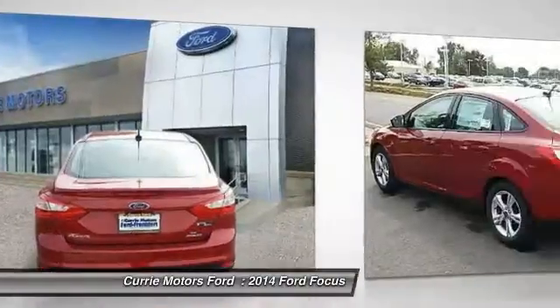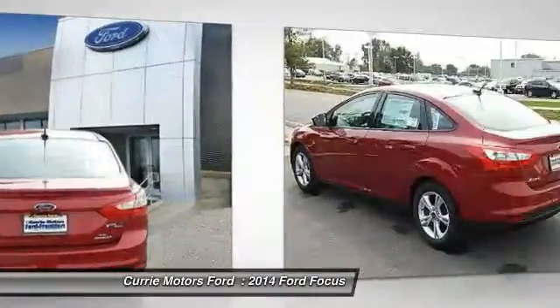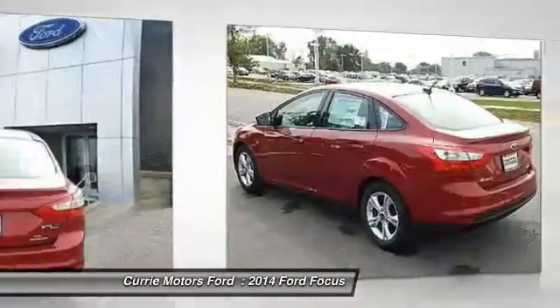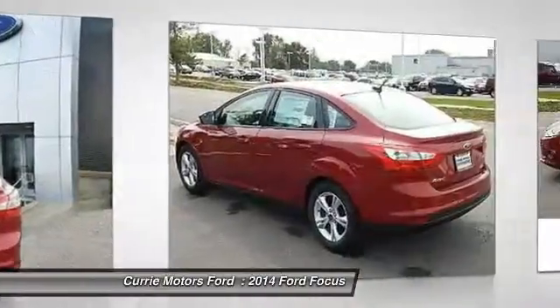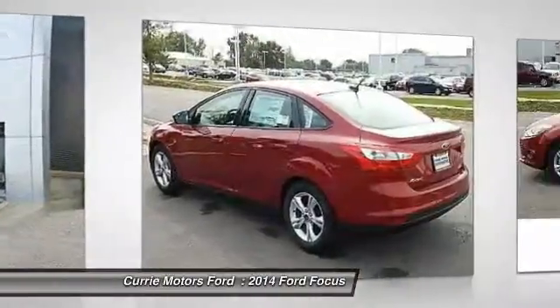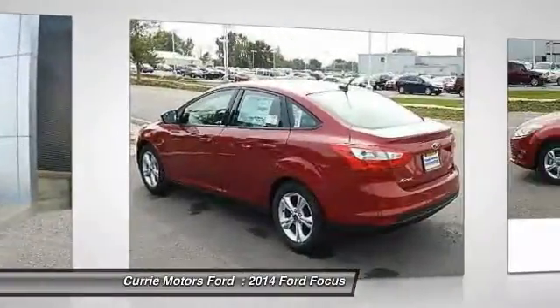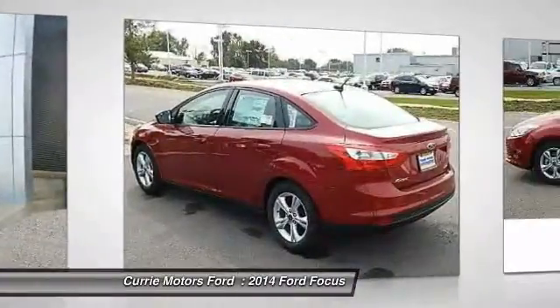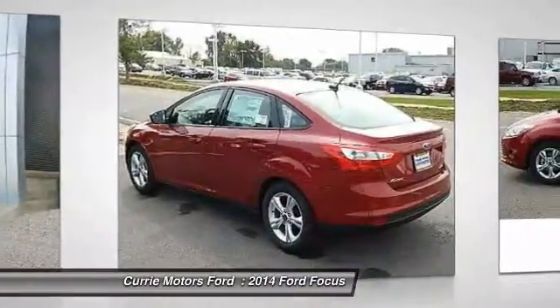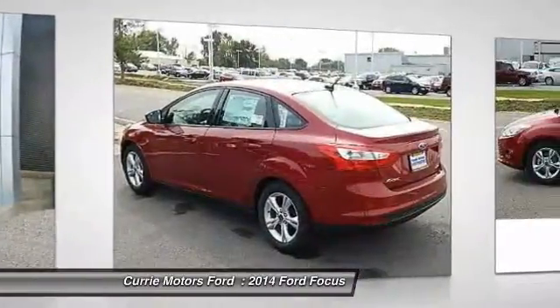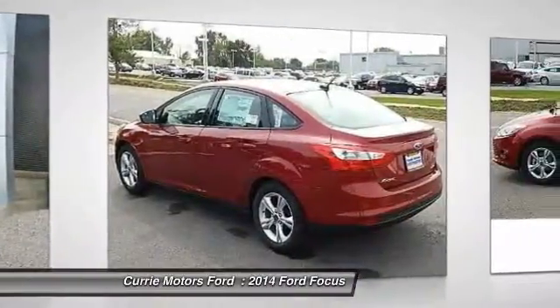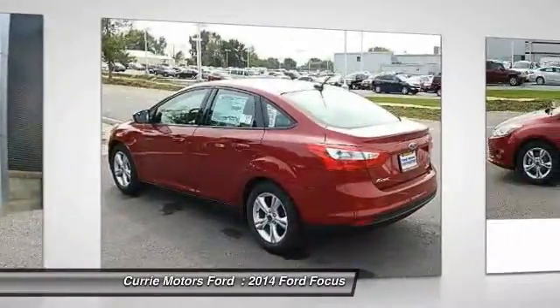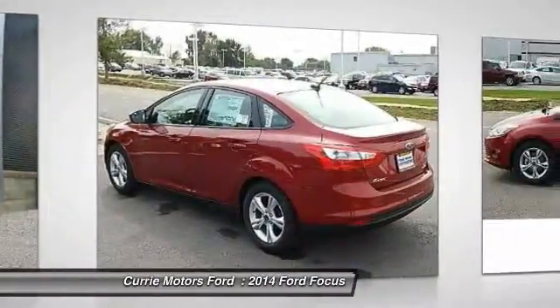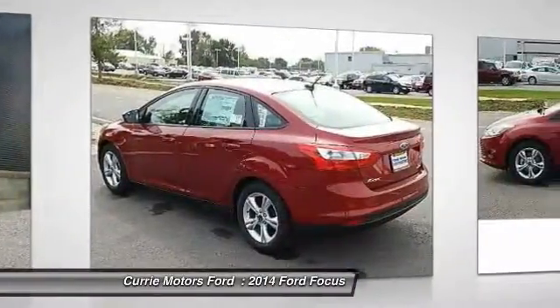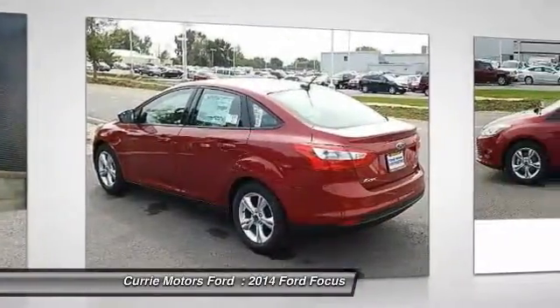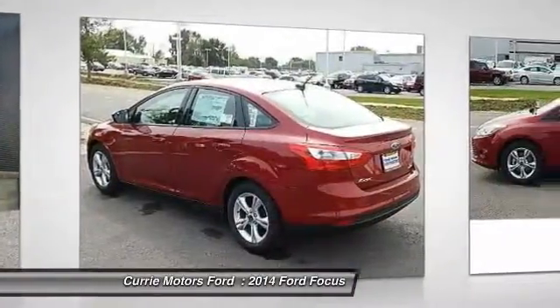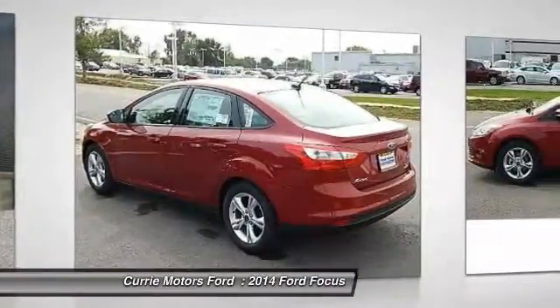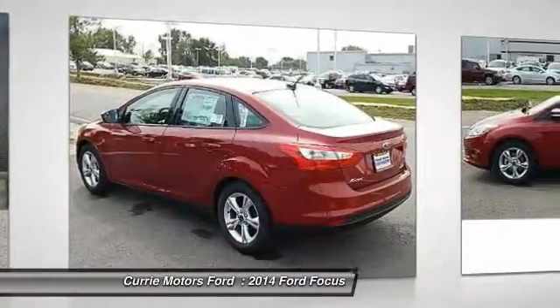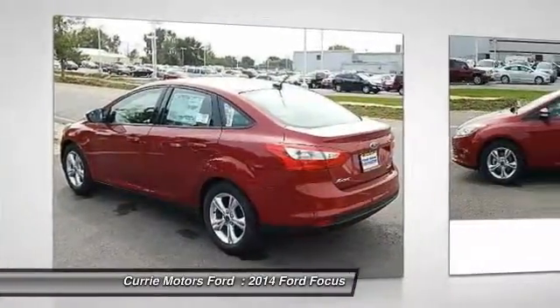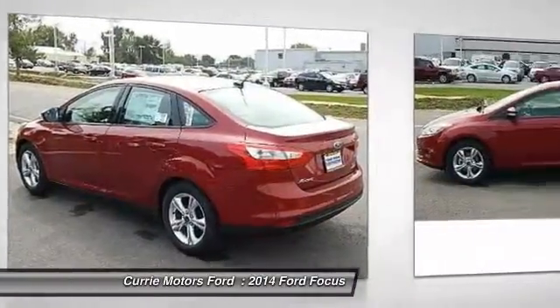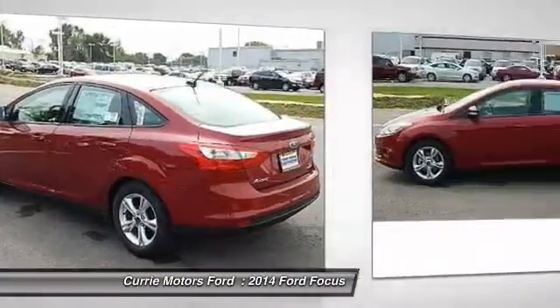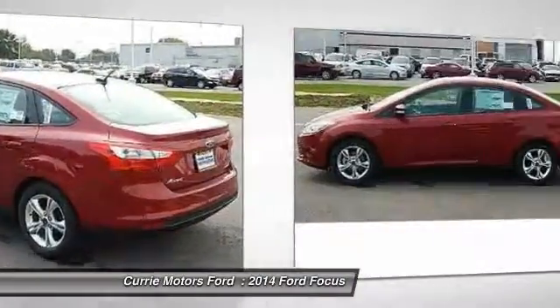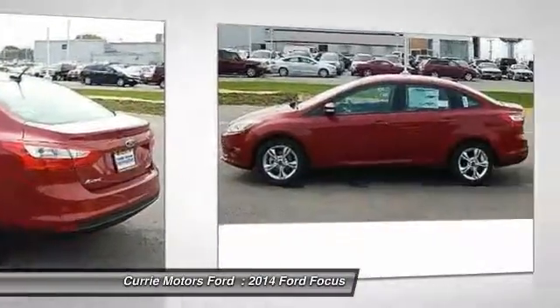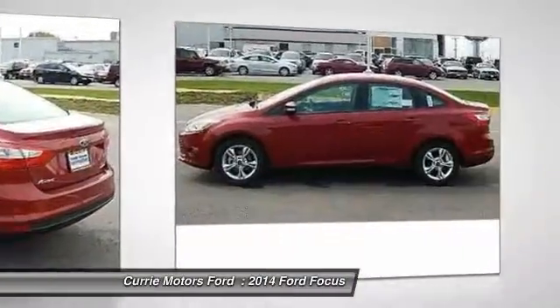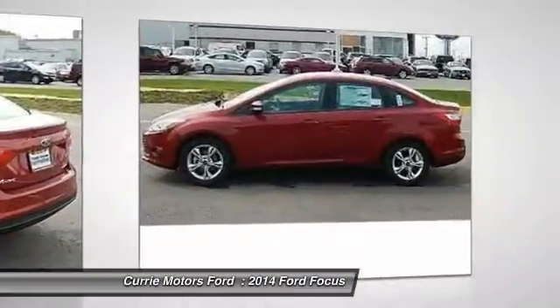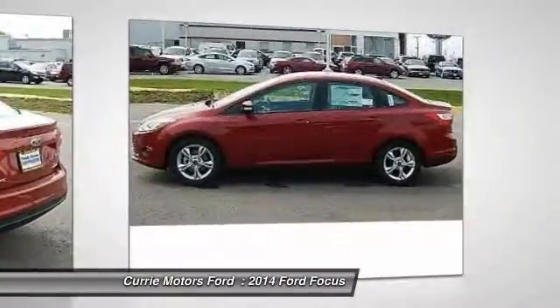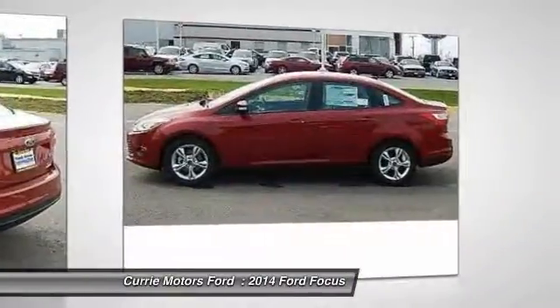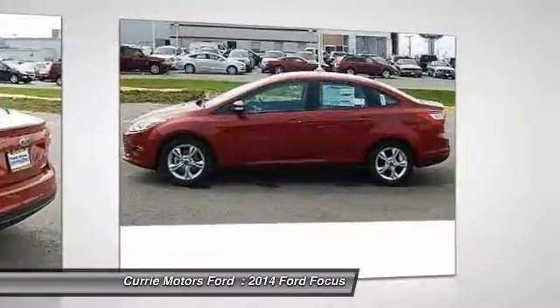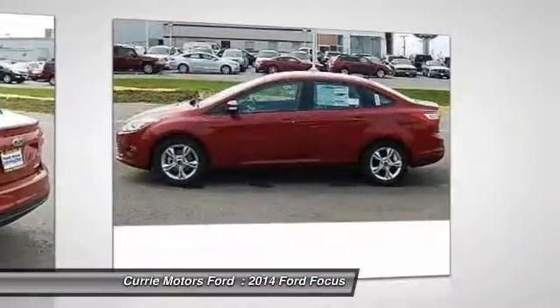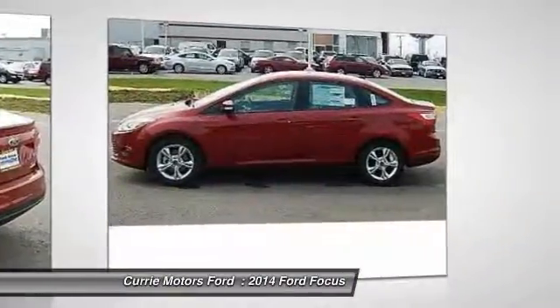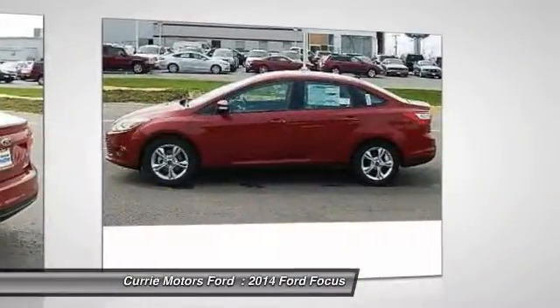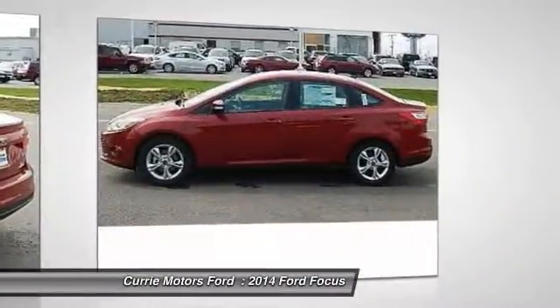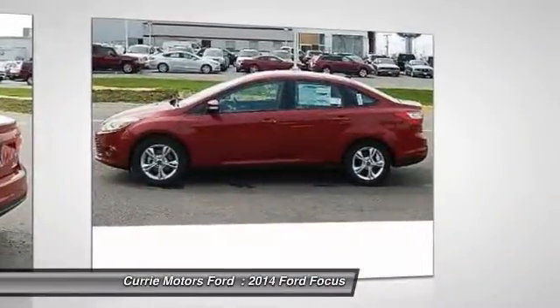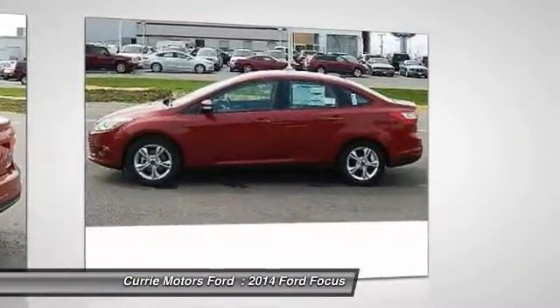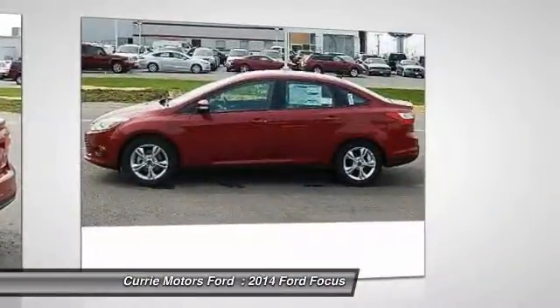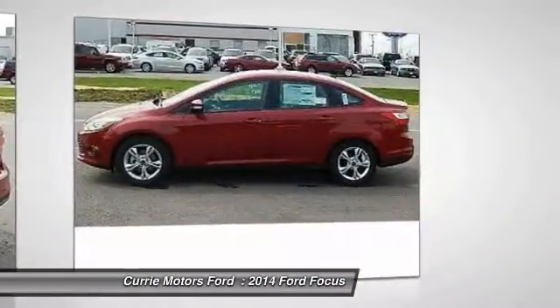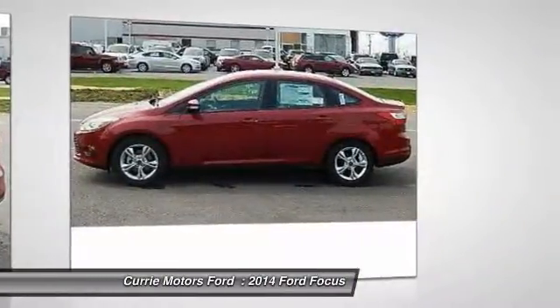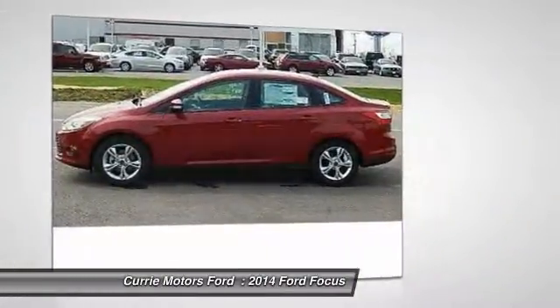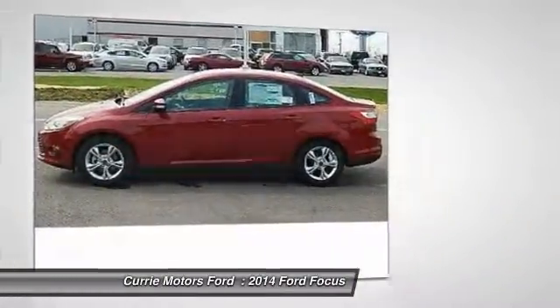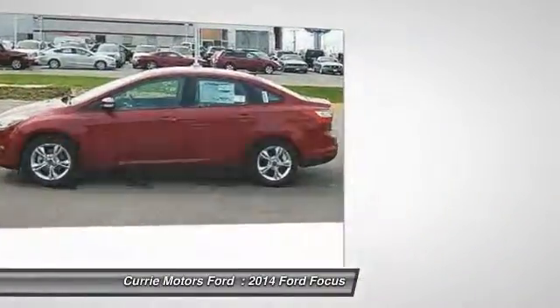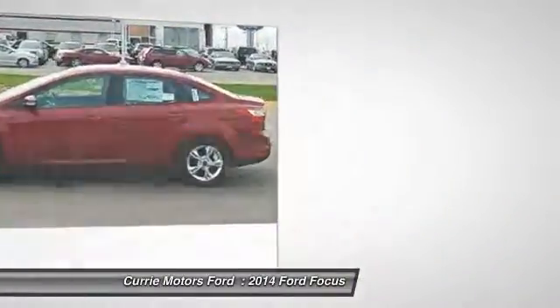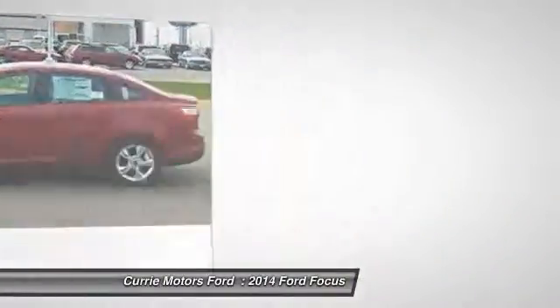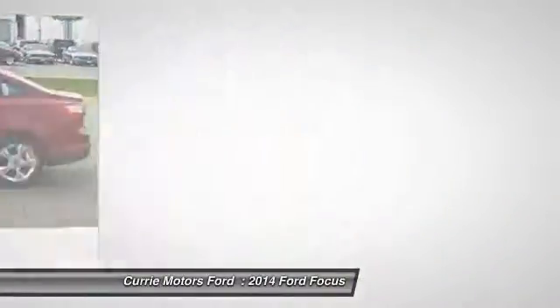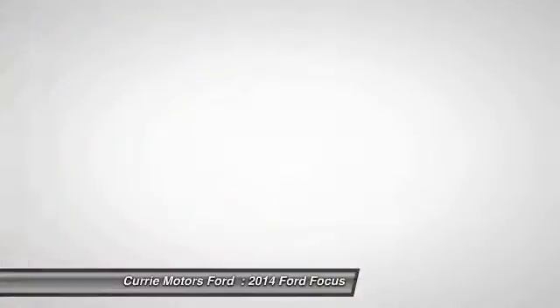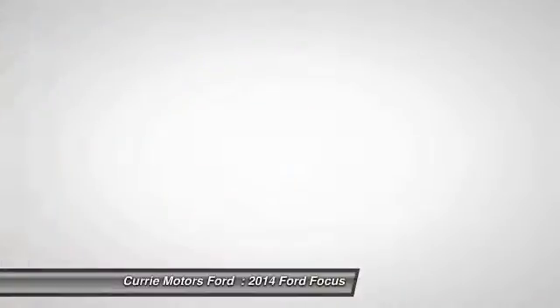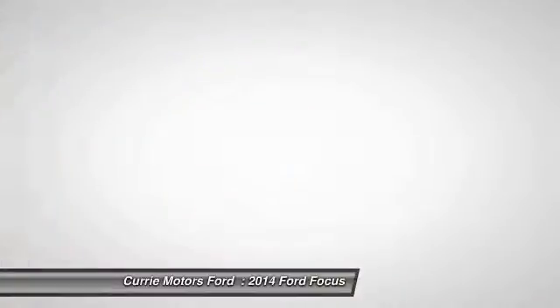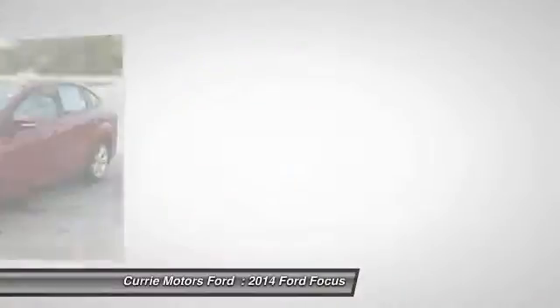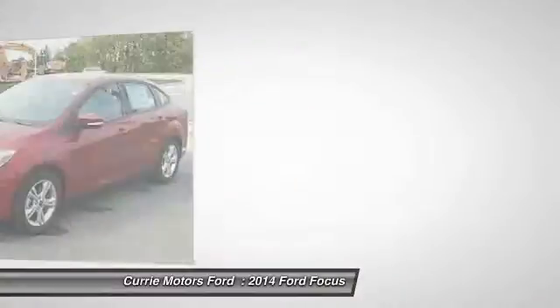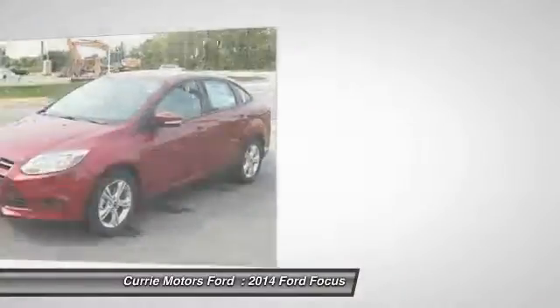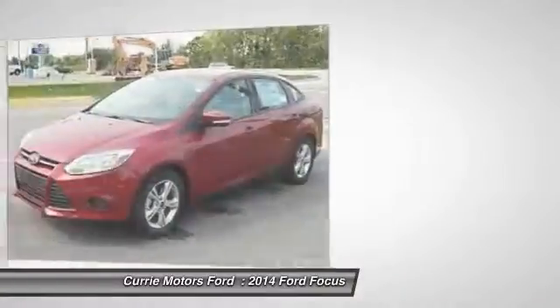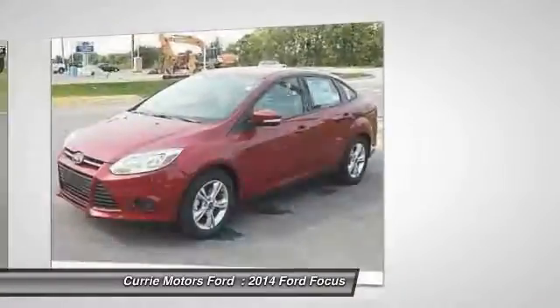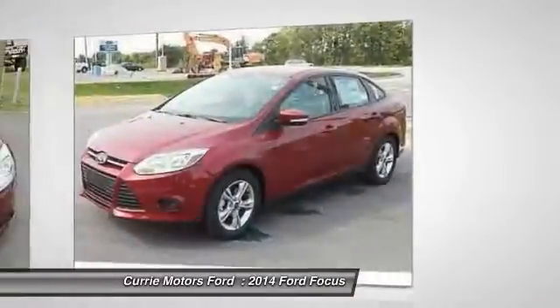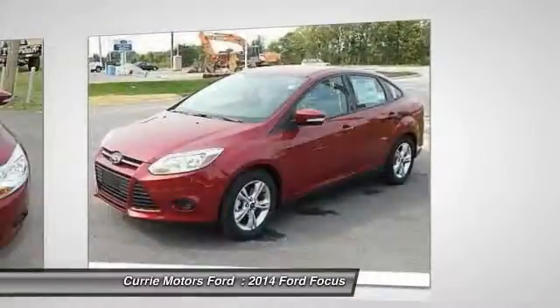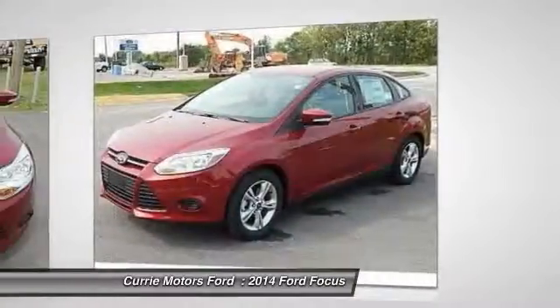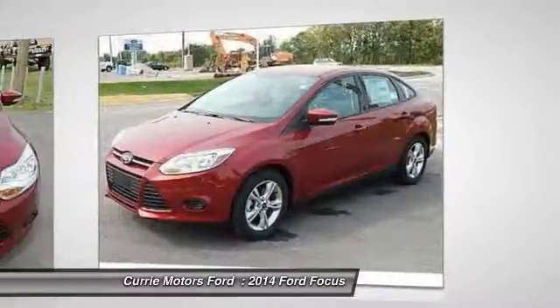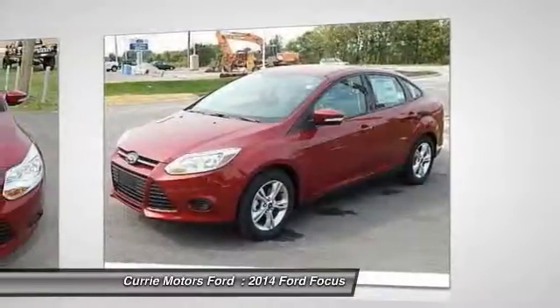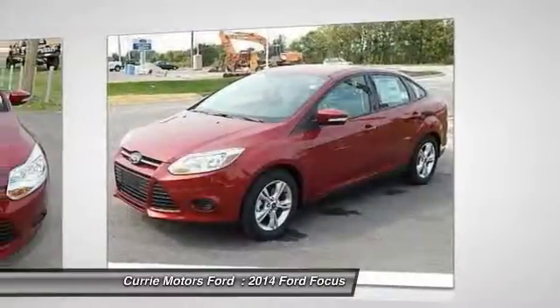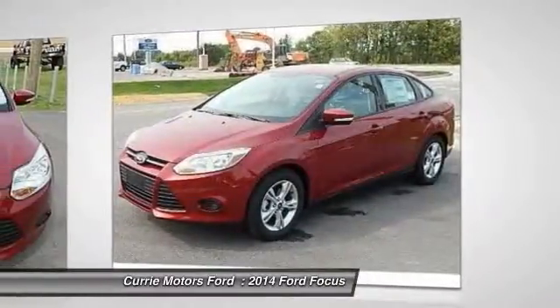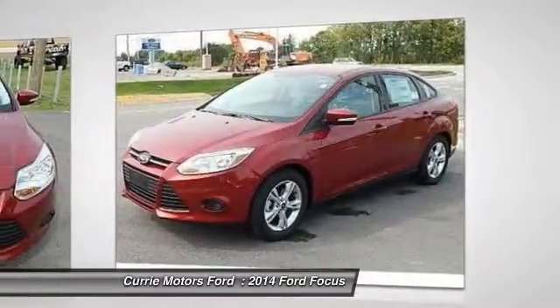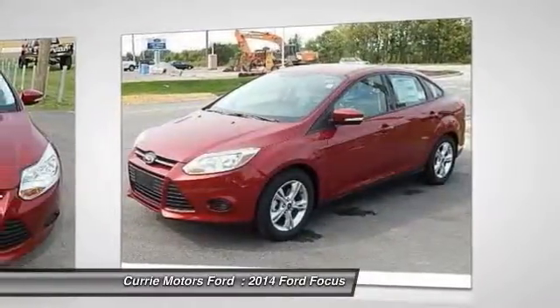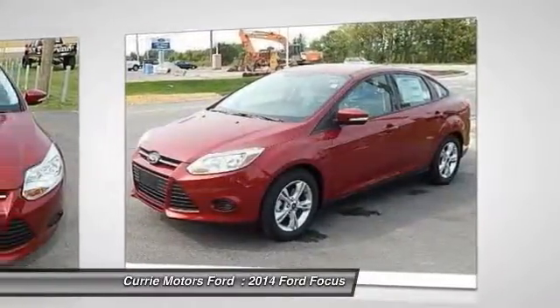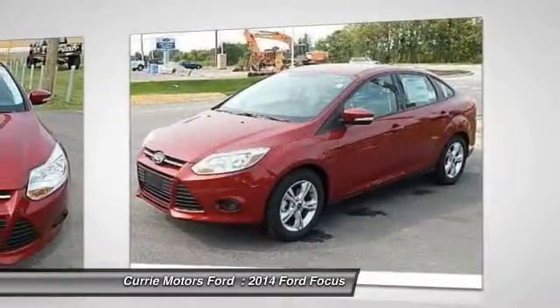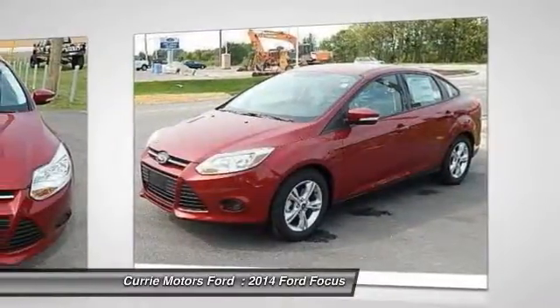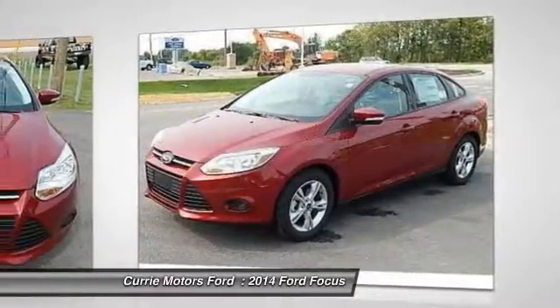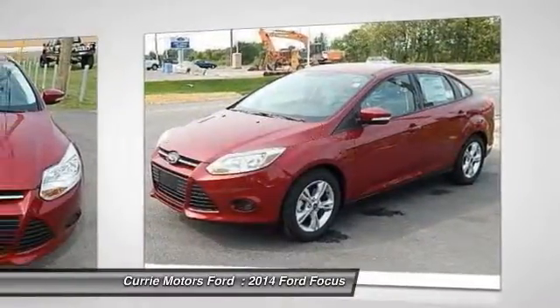Dual airbags, front air conditioning, power steering, adjustable head rests, auto express down window.